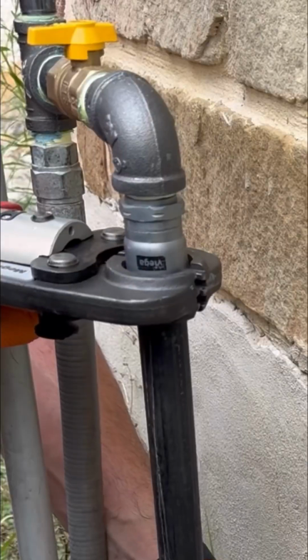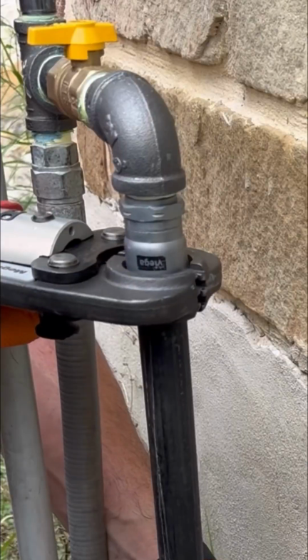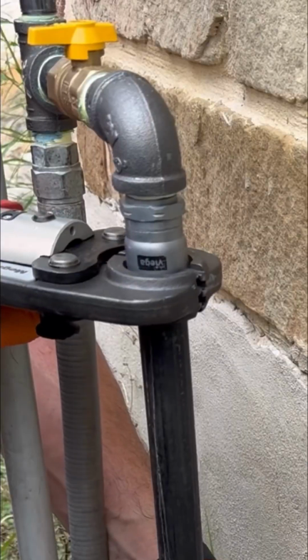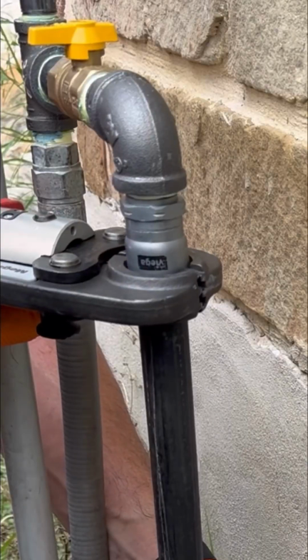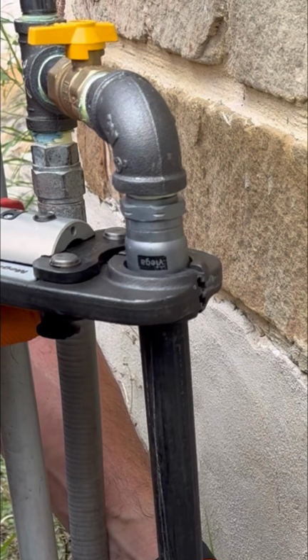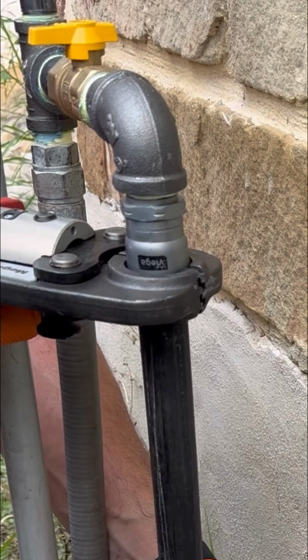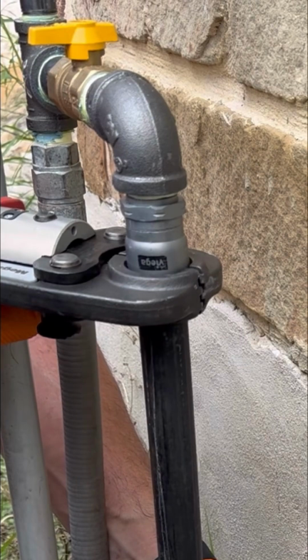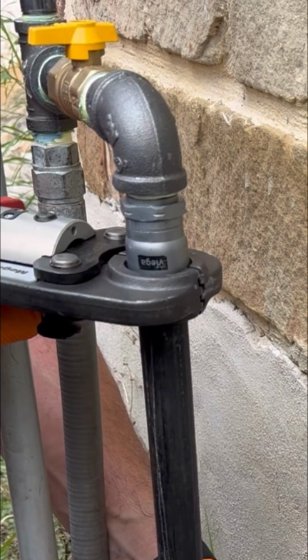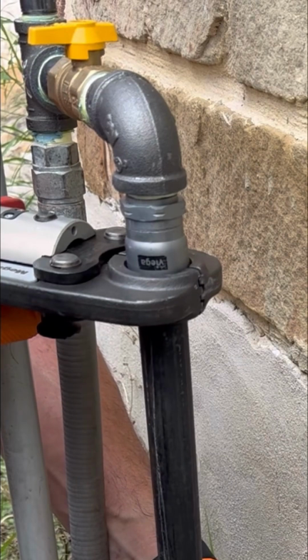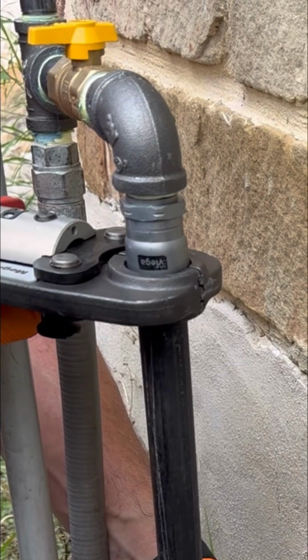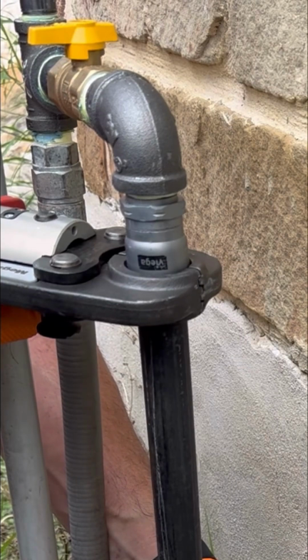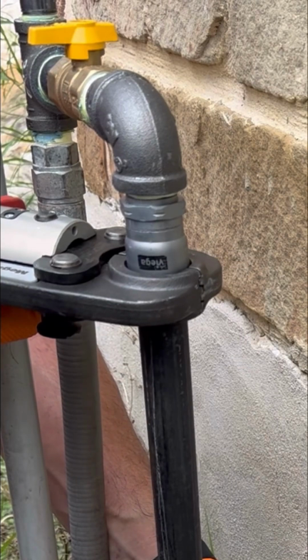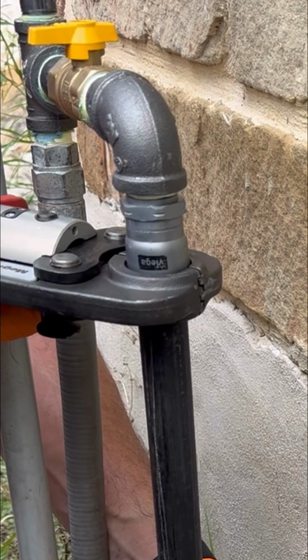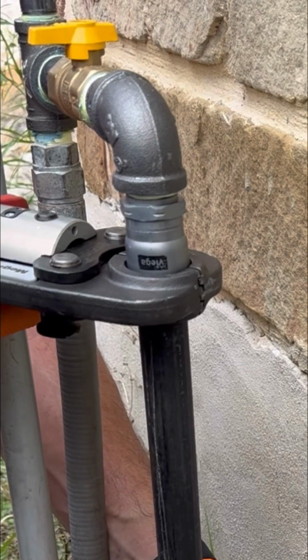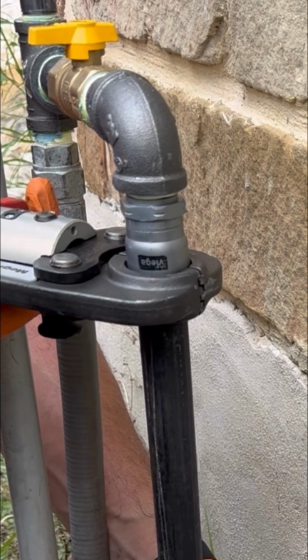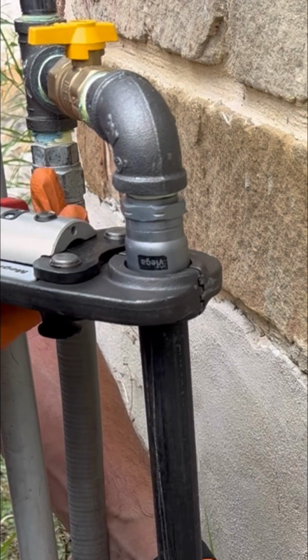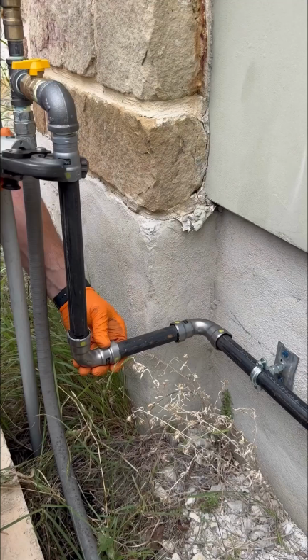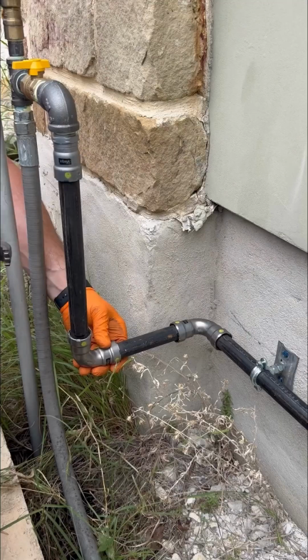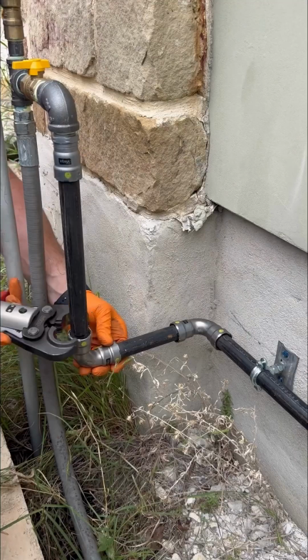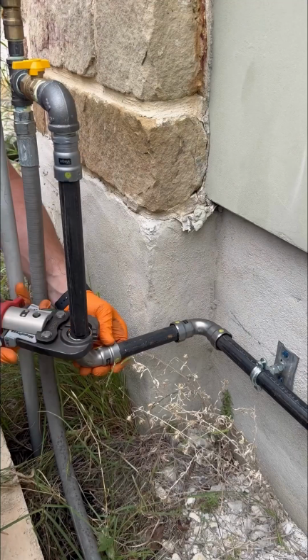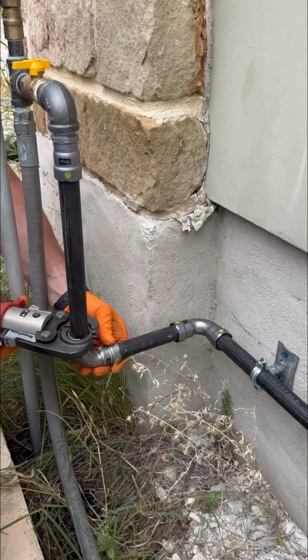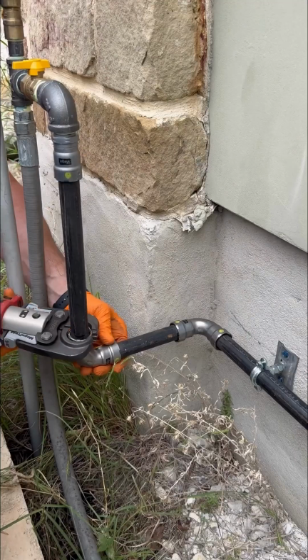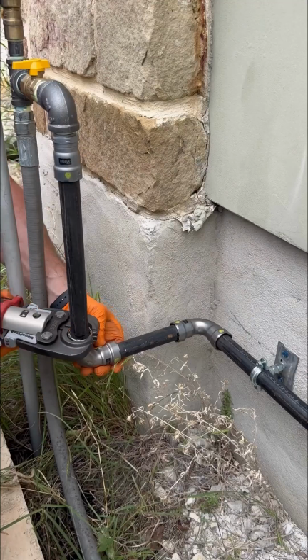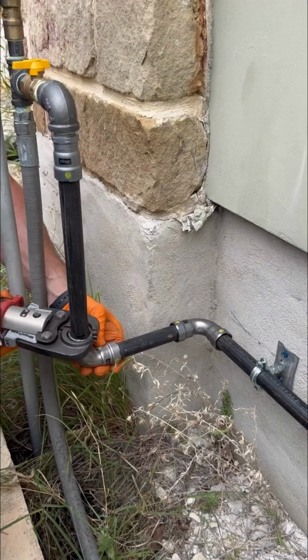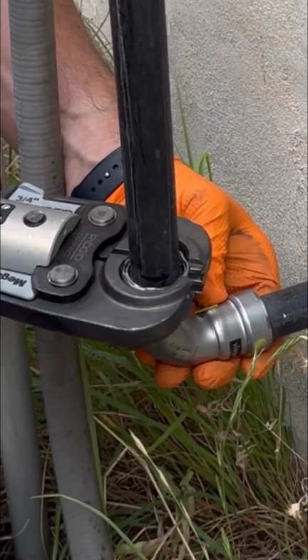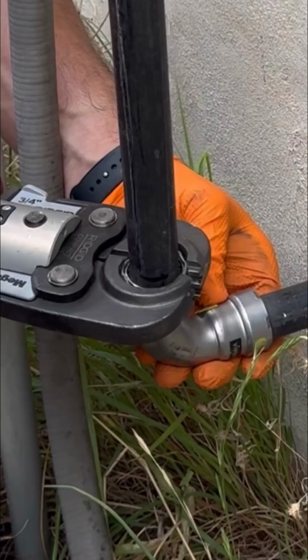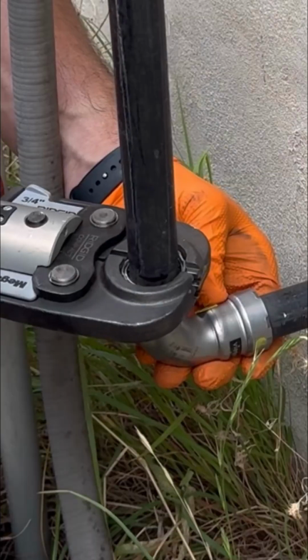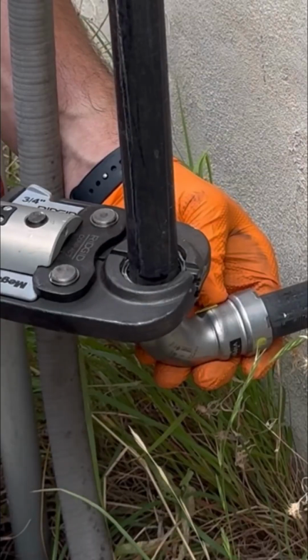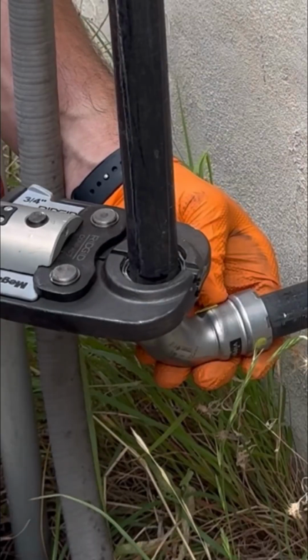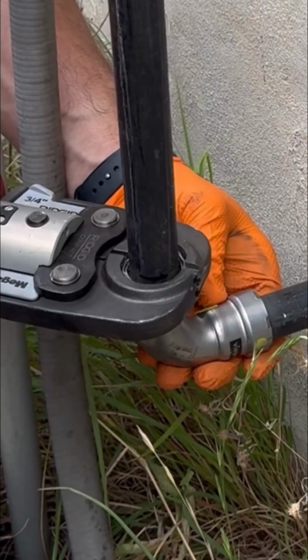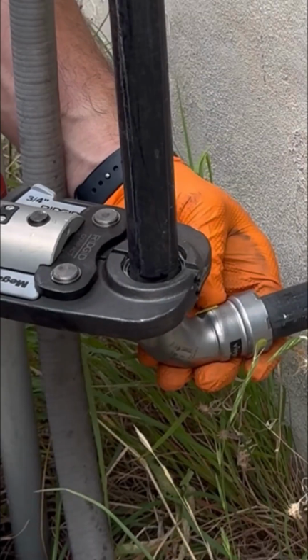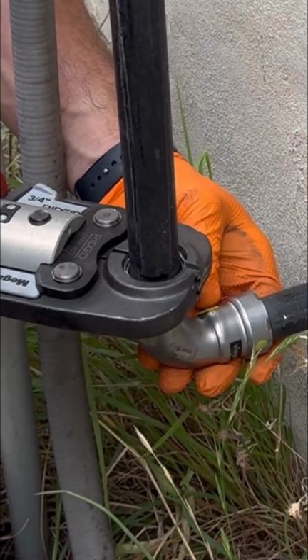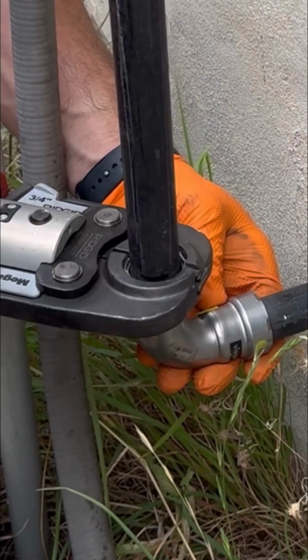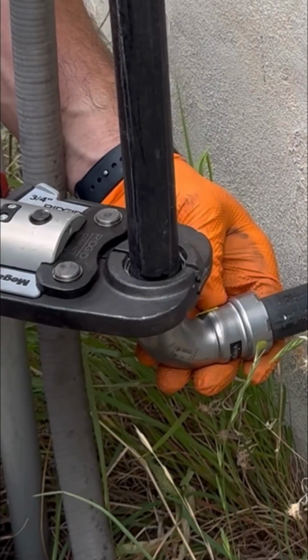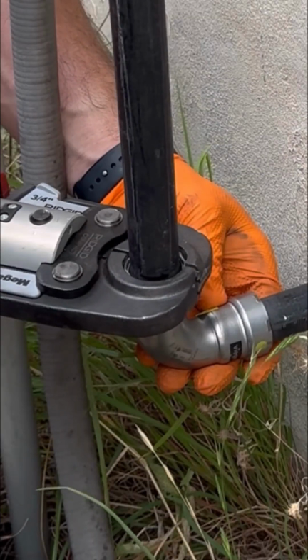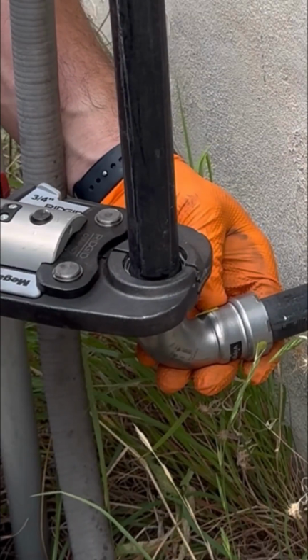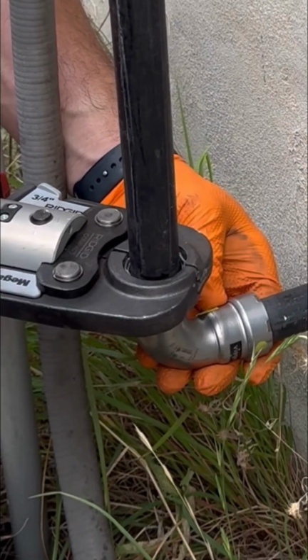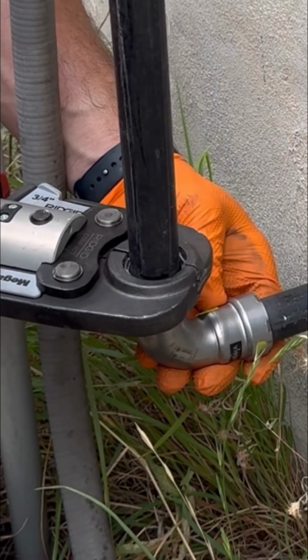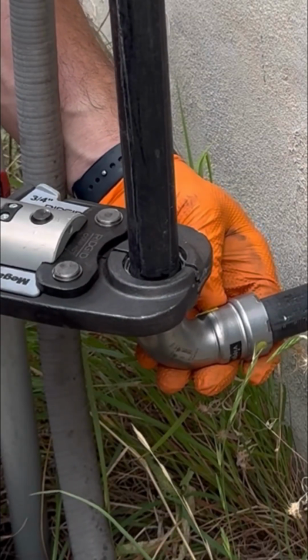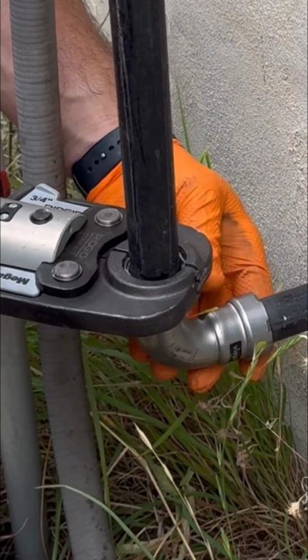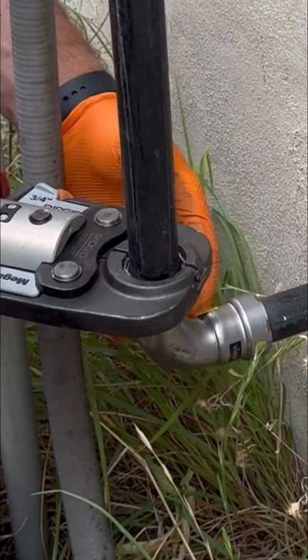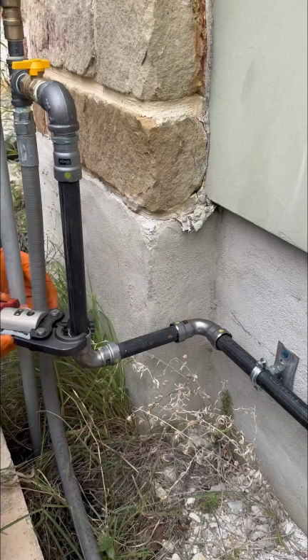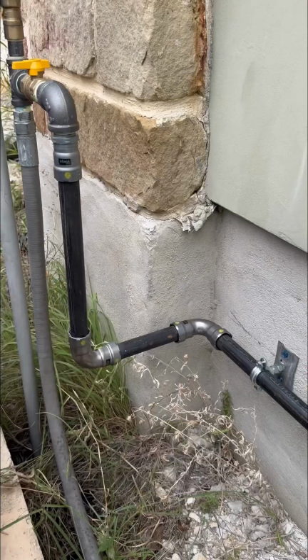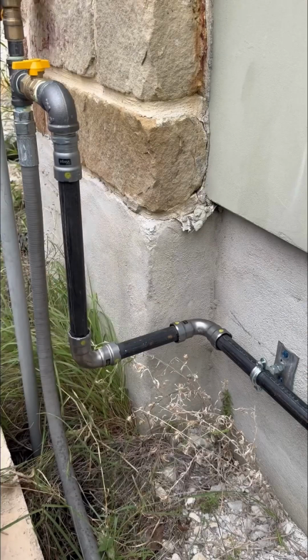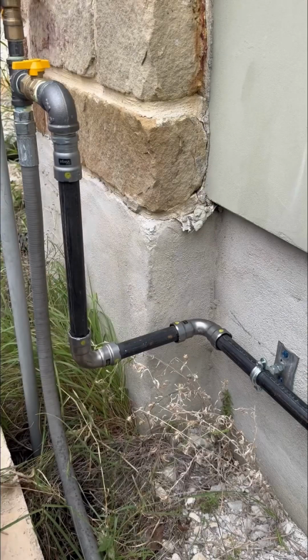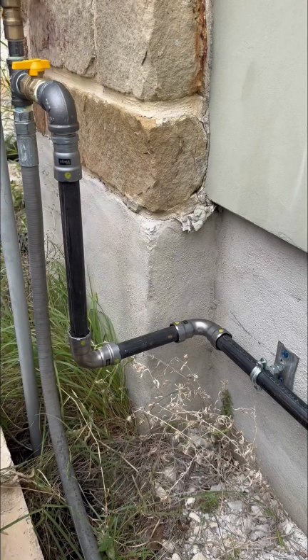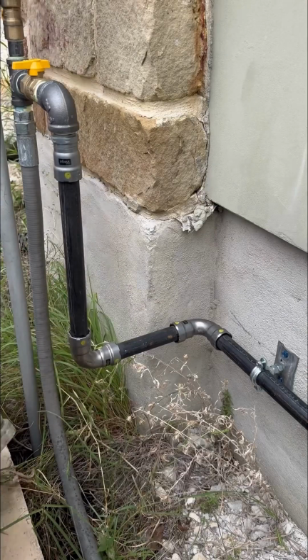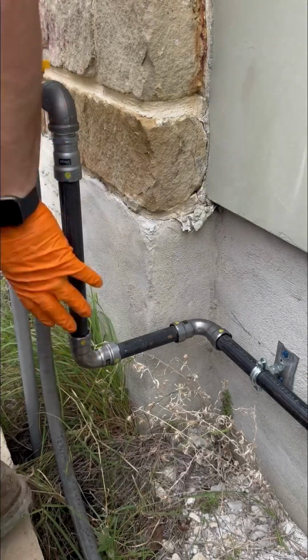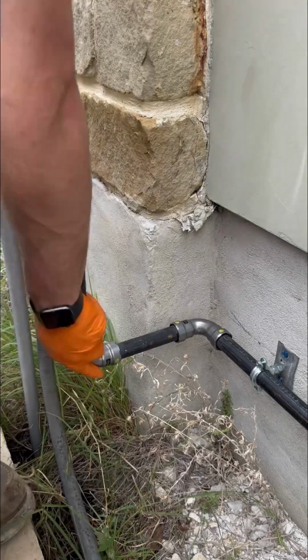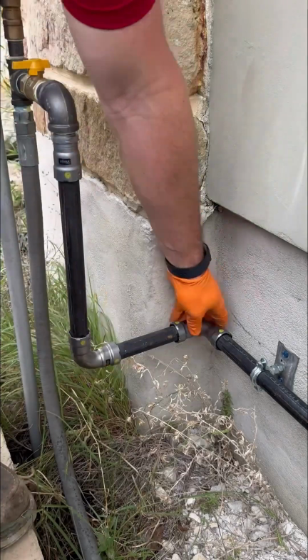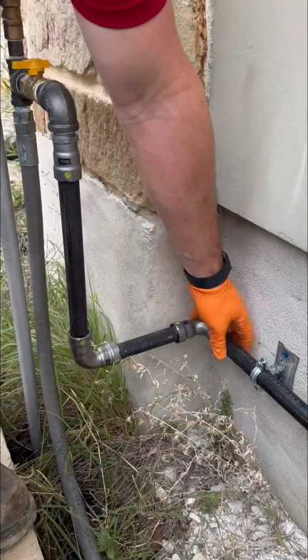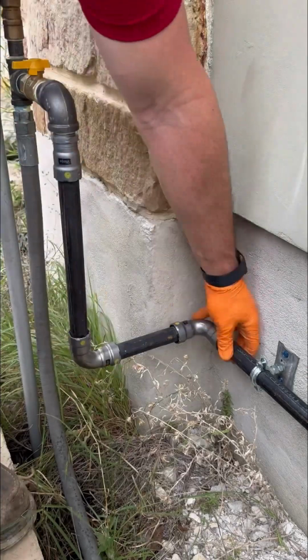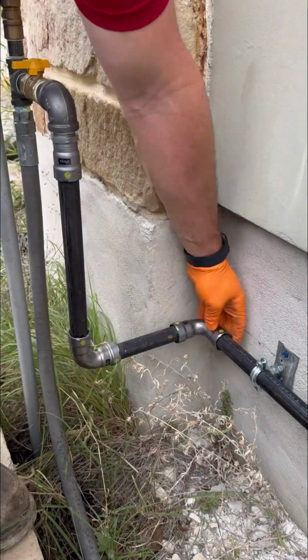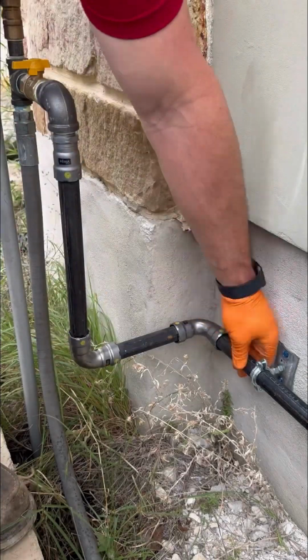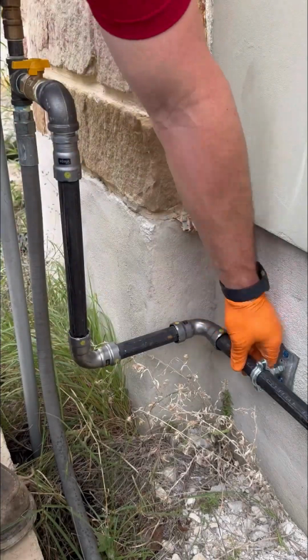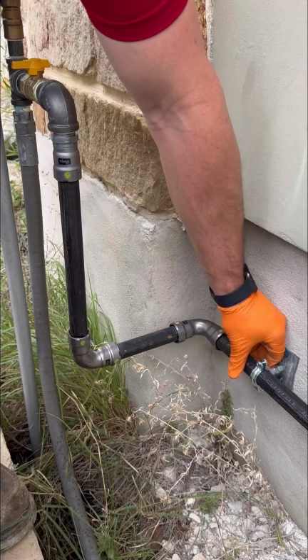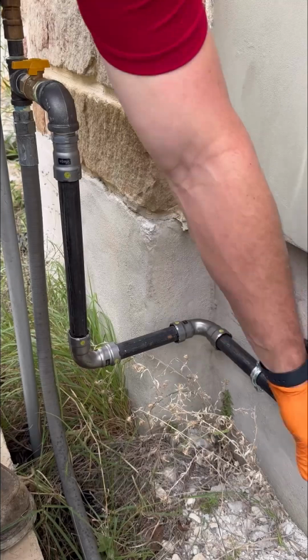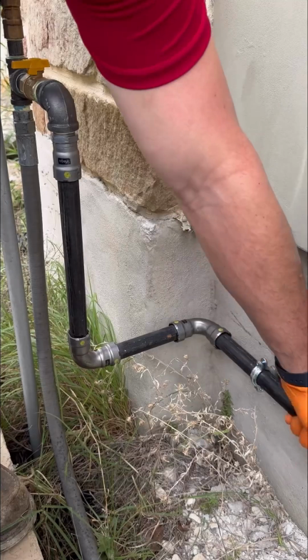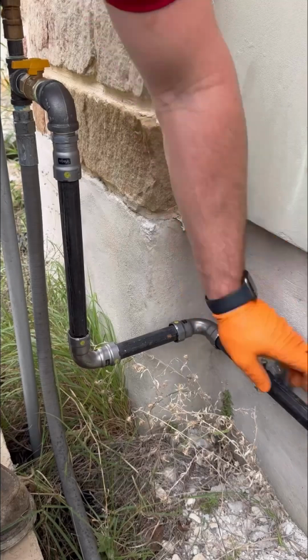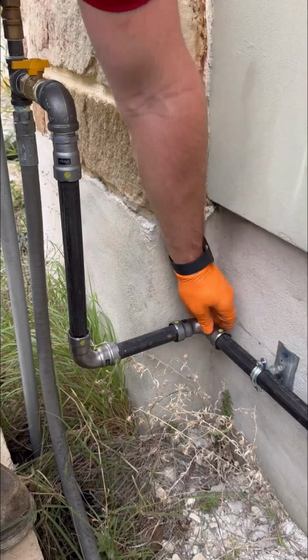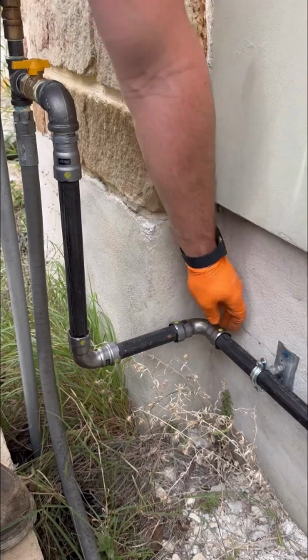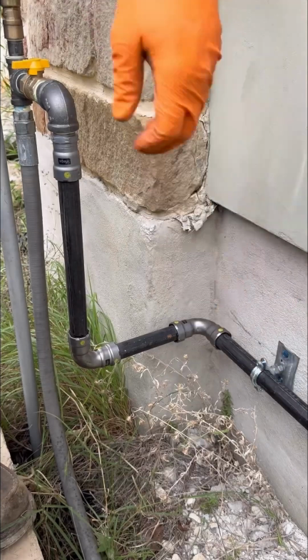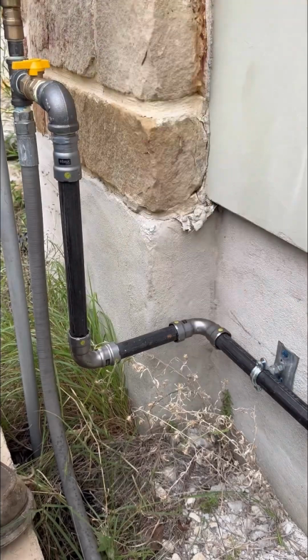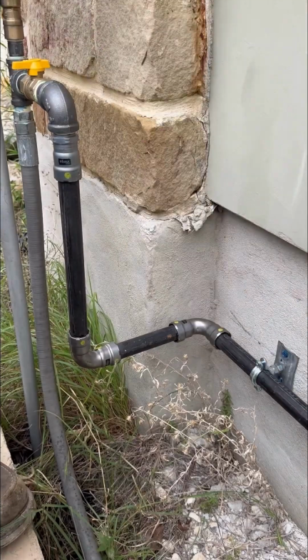I ran all the gas piping and made the connections with Viega Megapress gas fittings — because why waste your time threading gas piping when you don't have to?